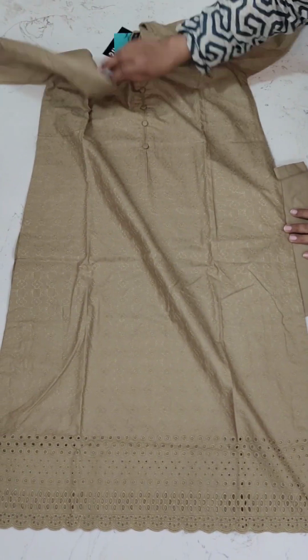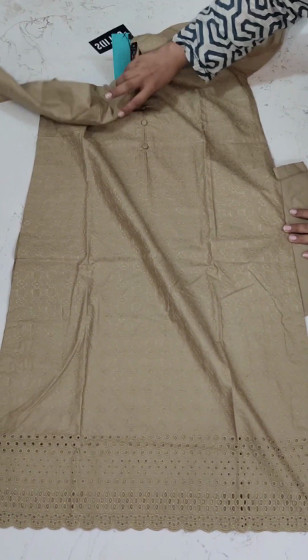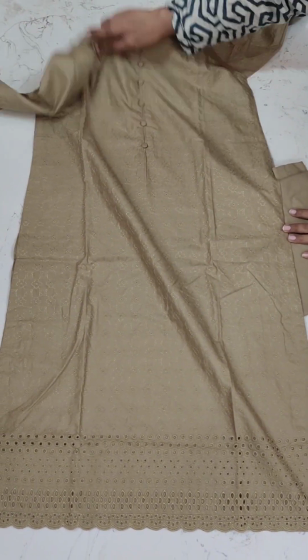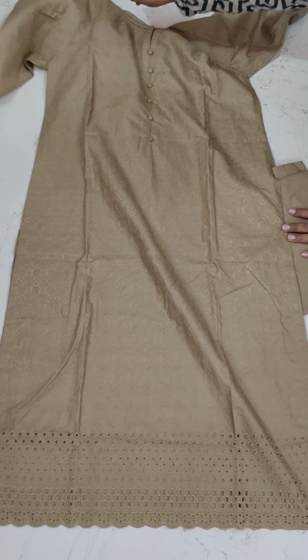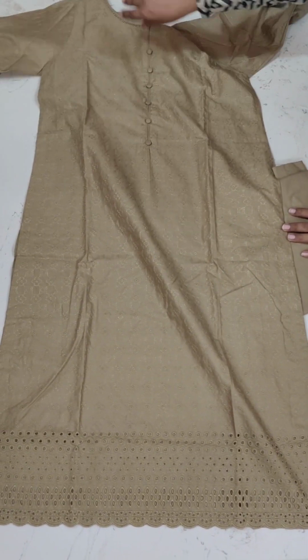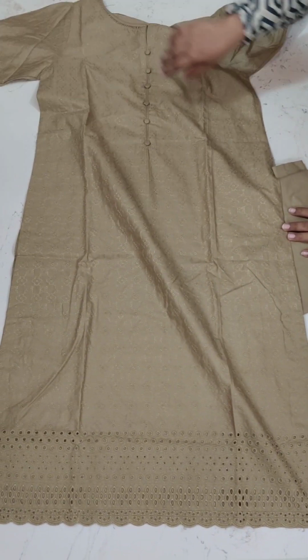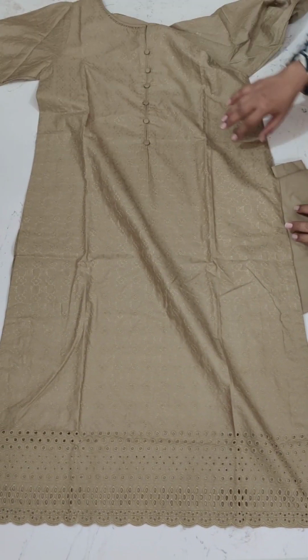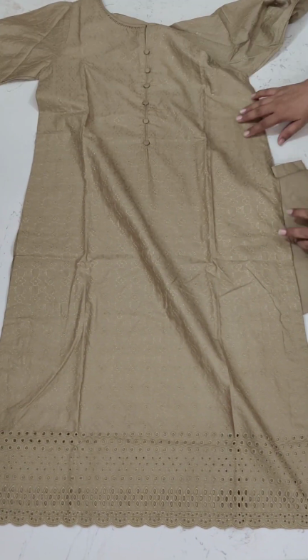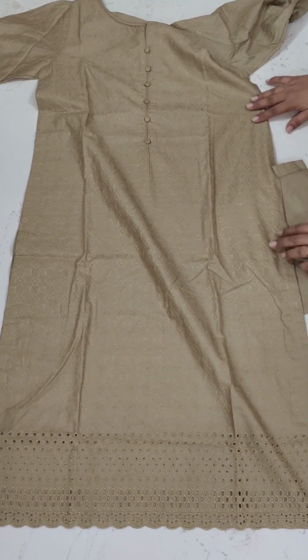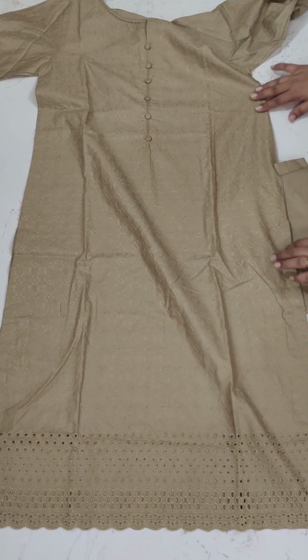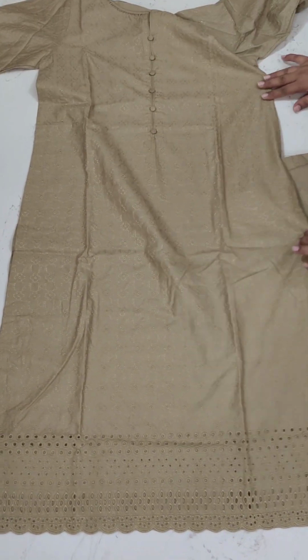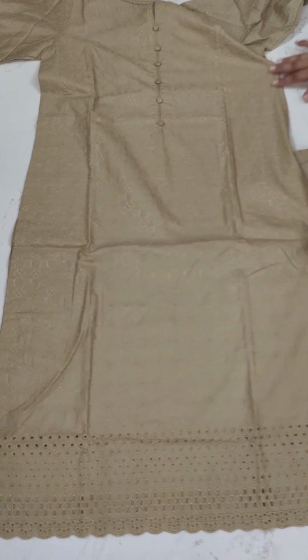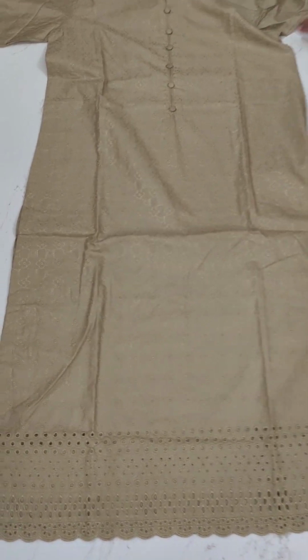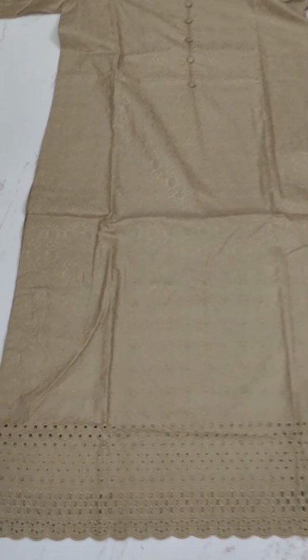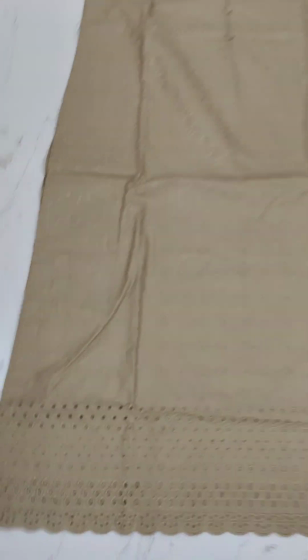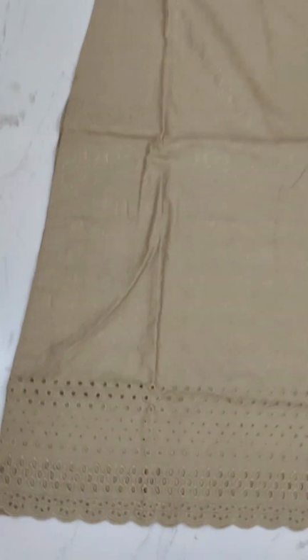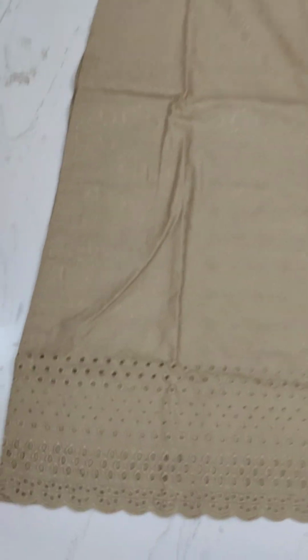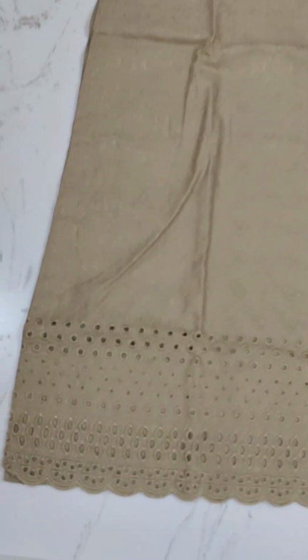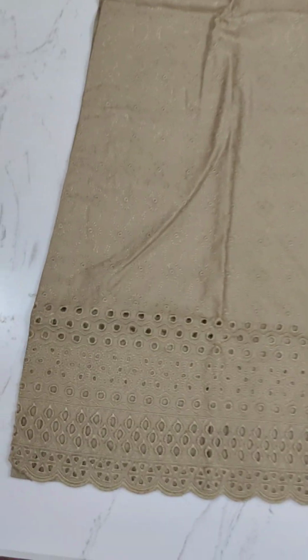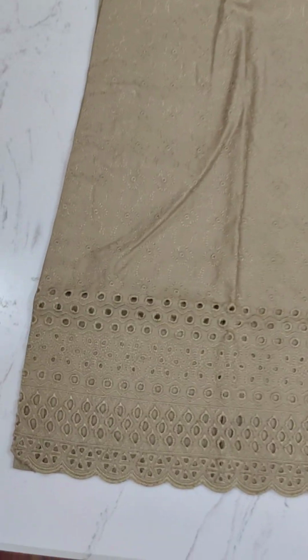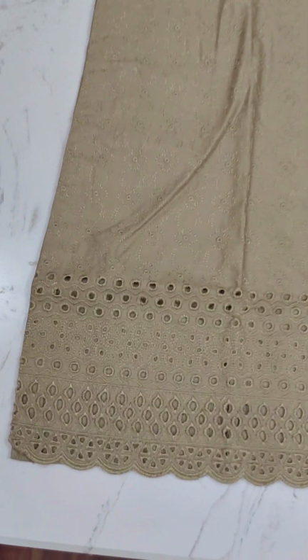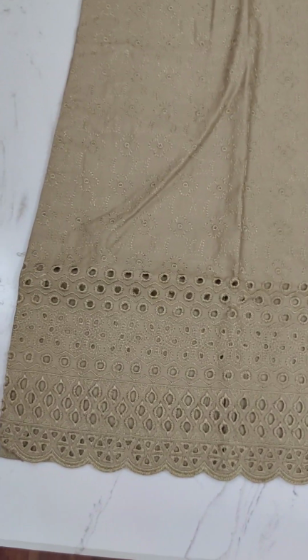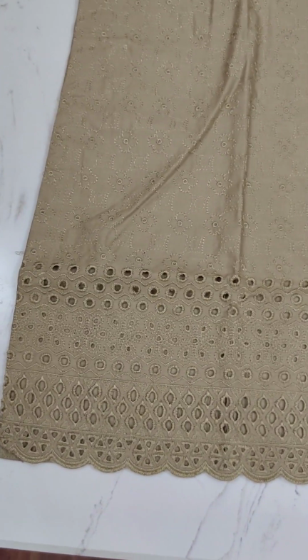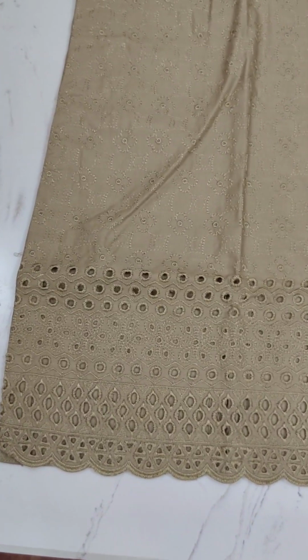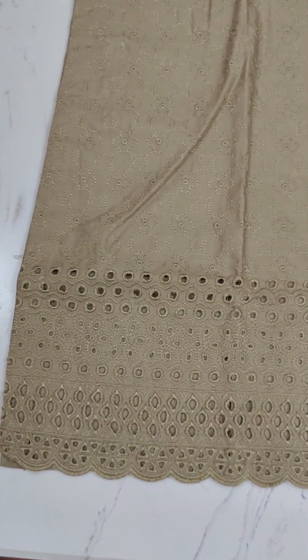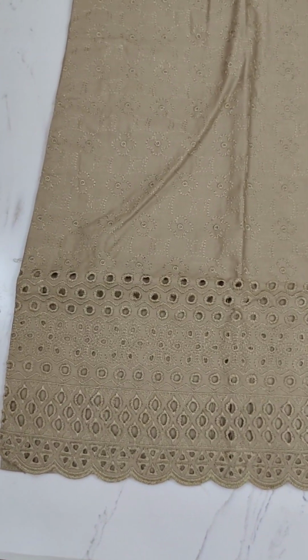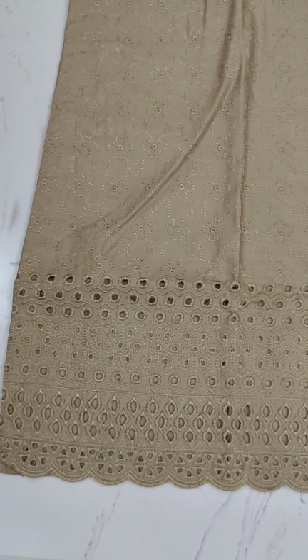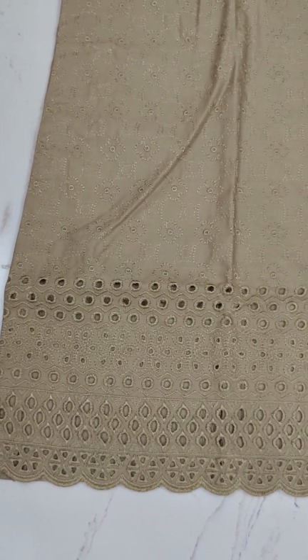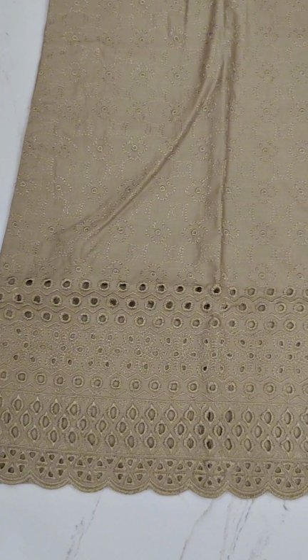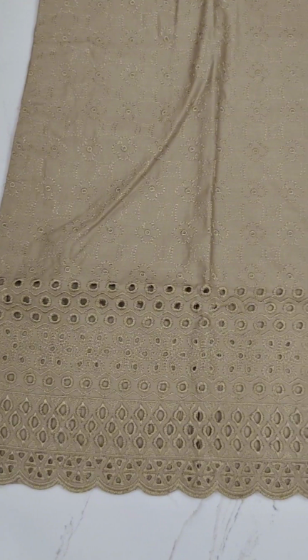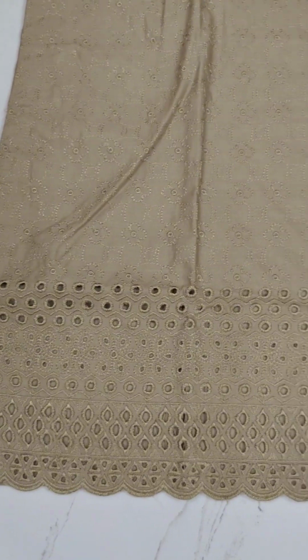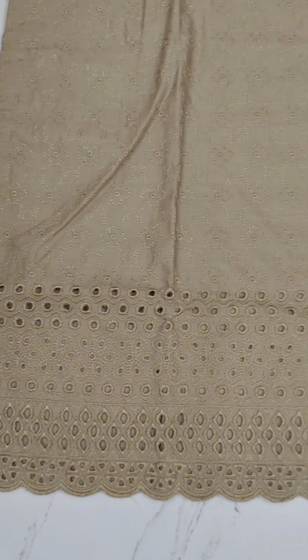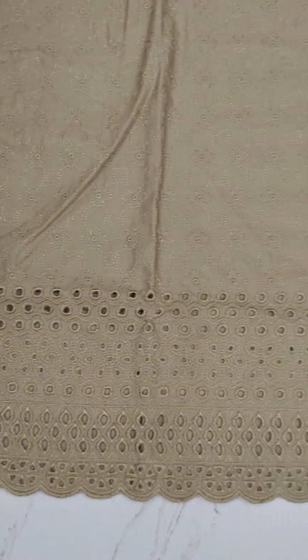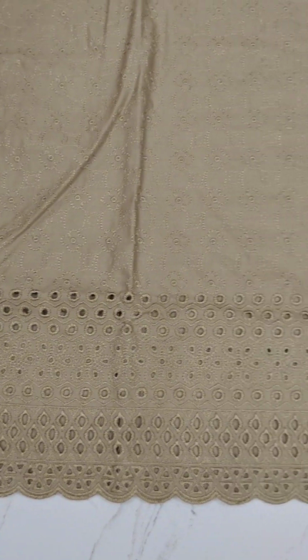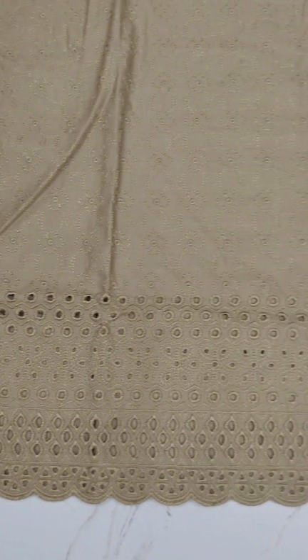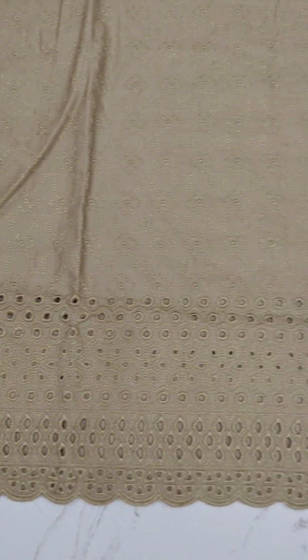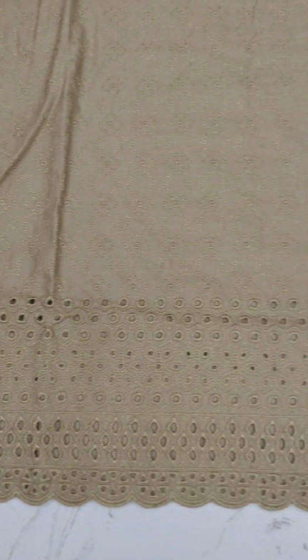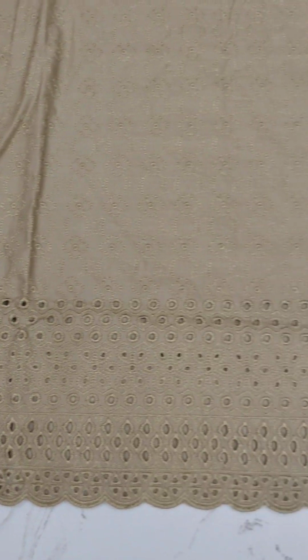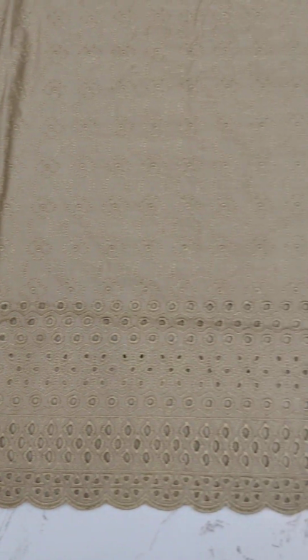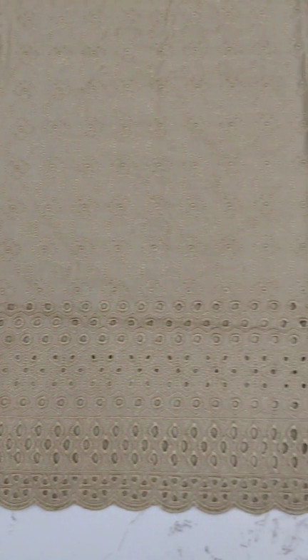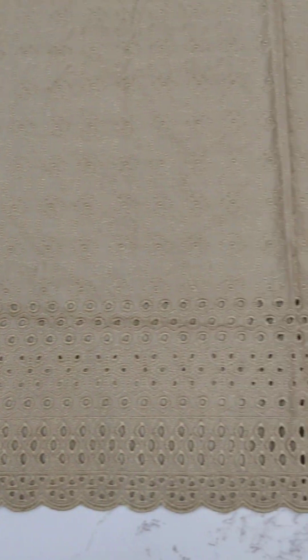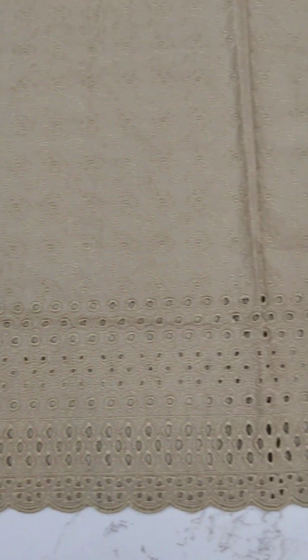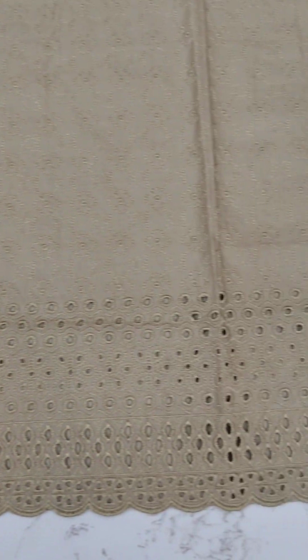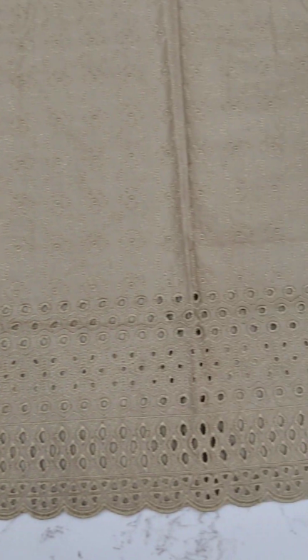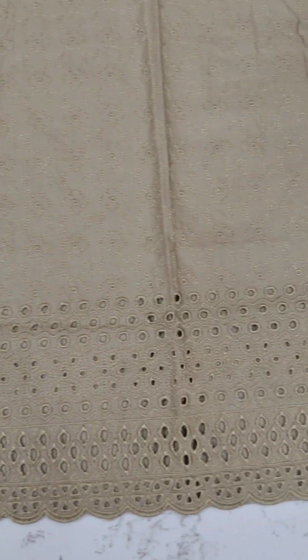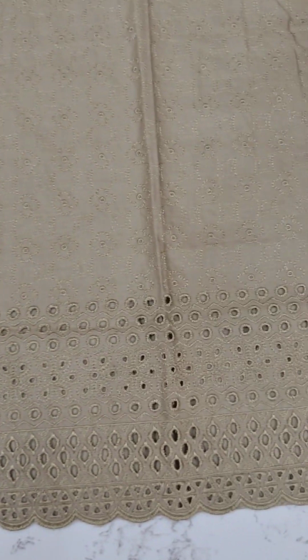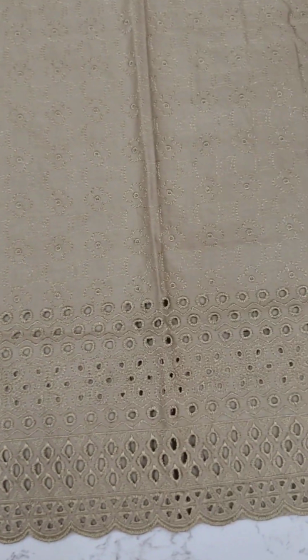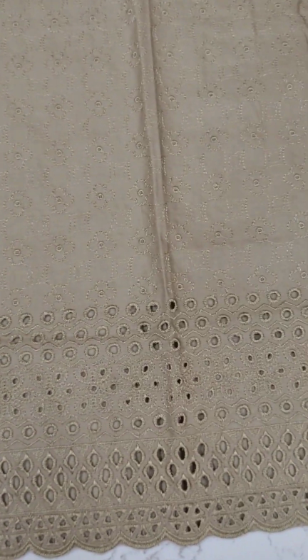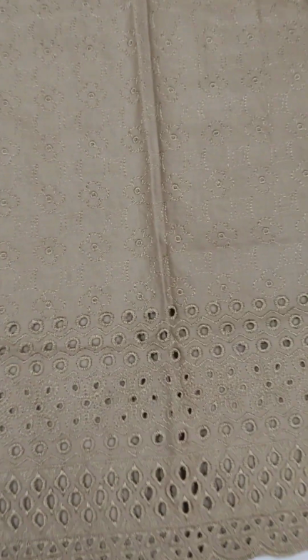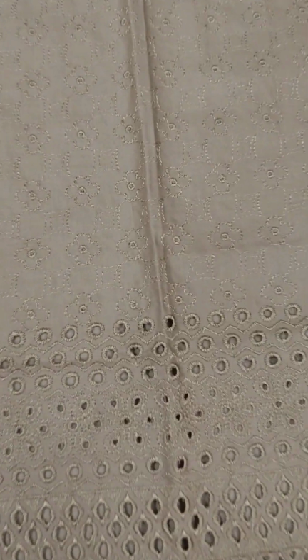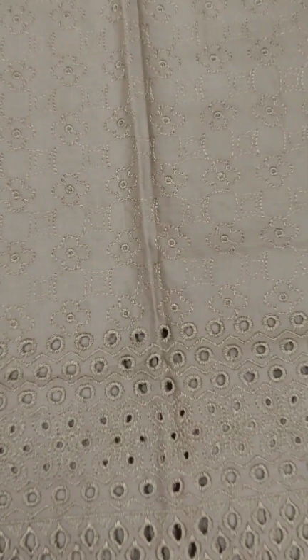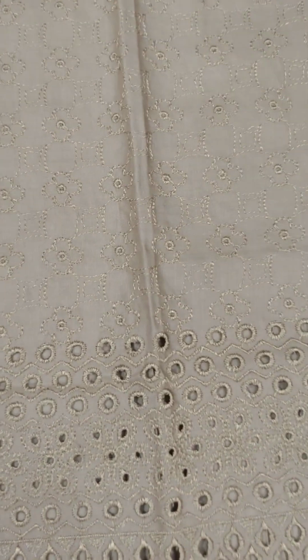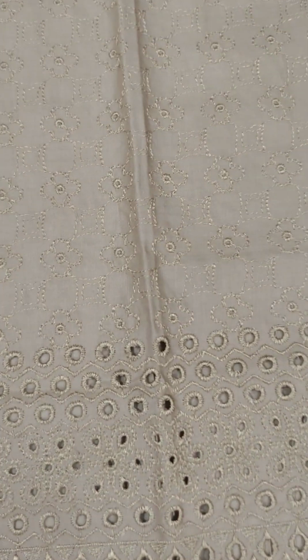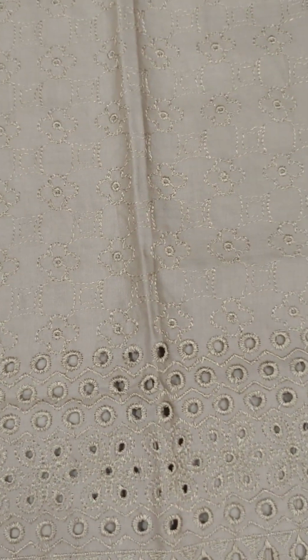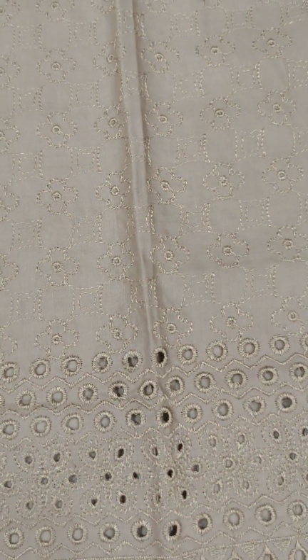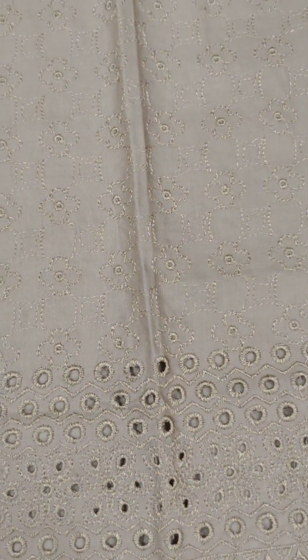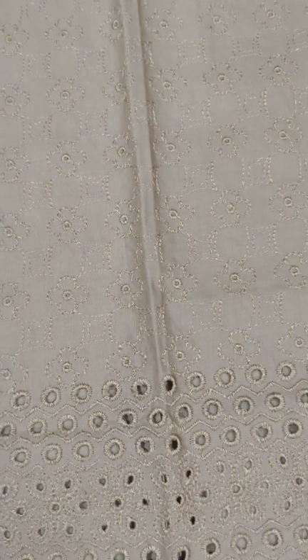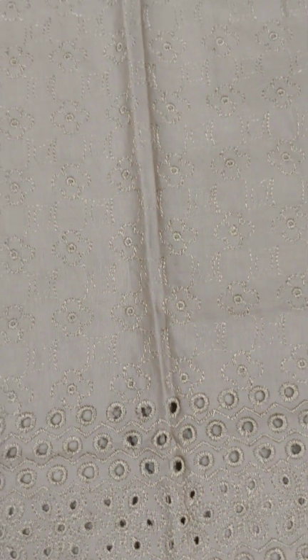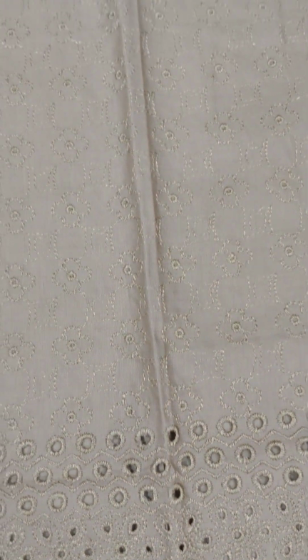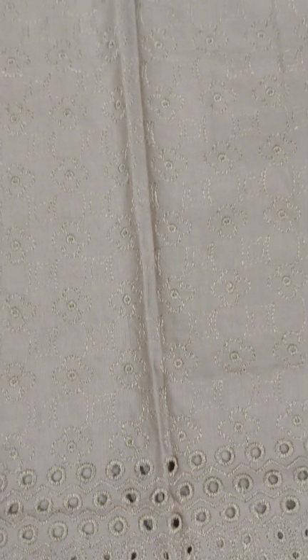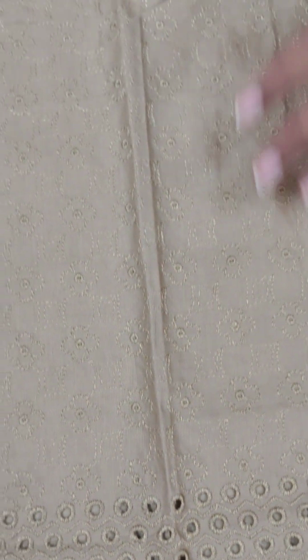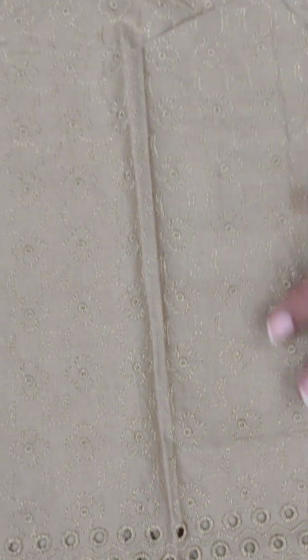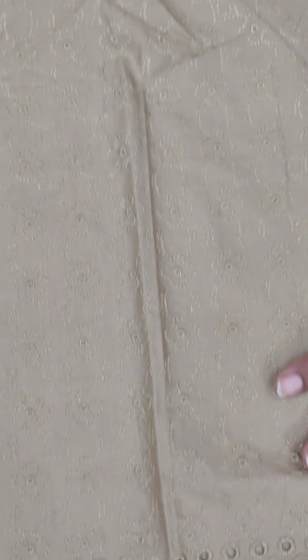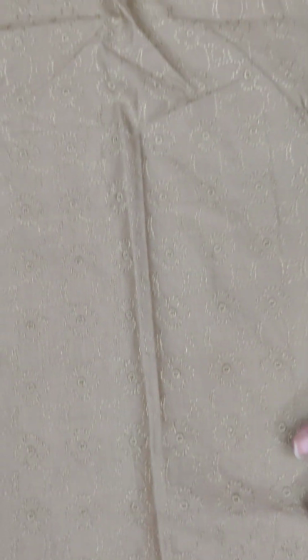Again, there is a very beautiful piece — a very beautiful chicken curry embroidery. There is a neckline.